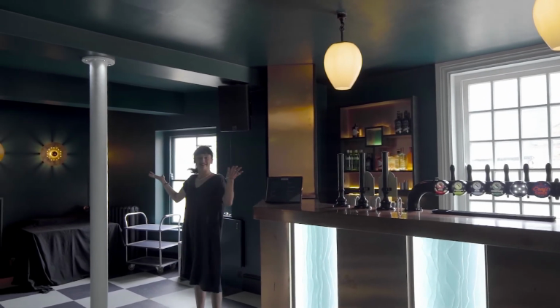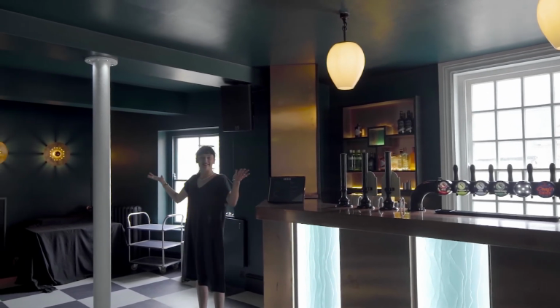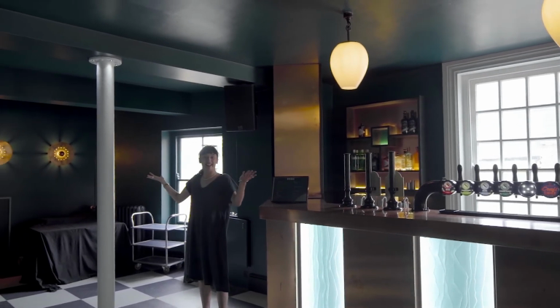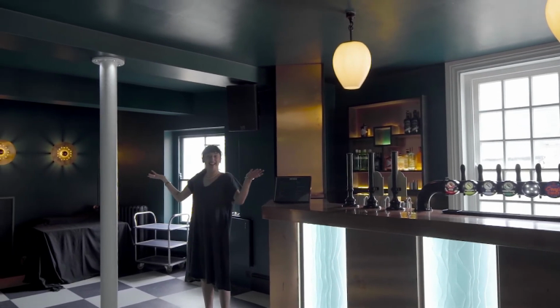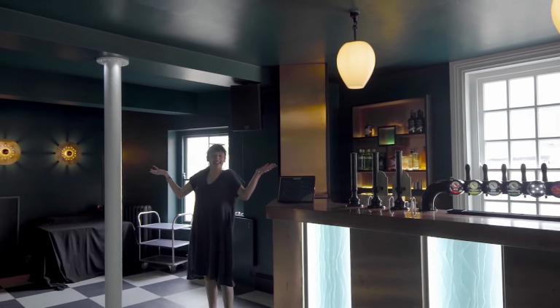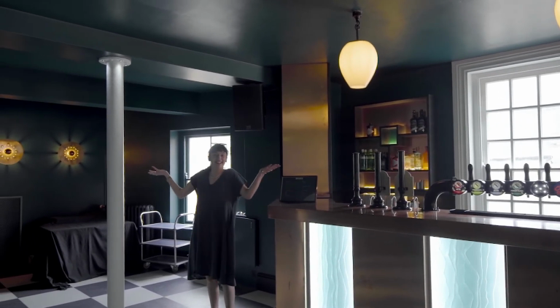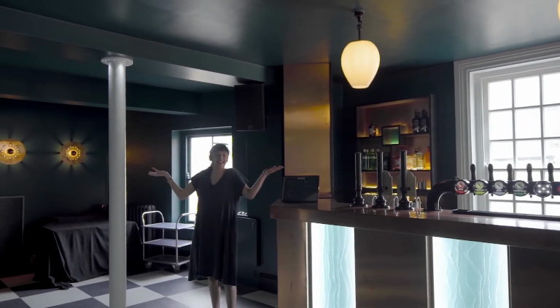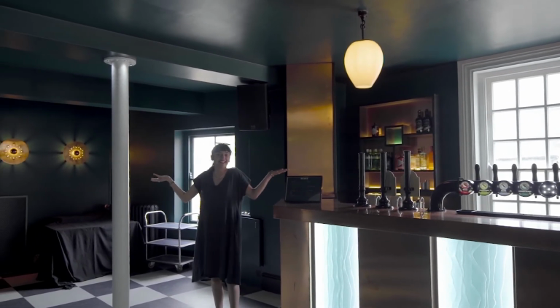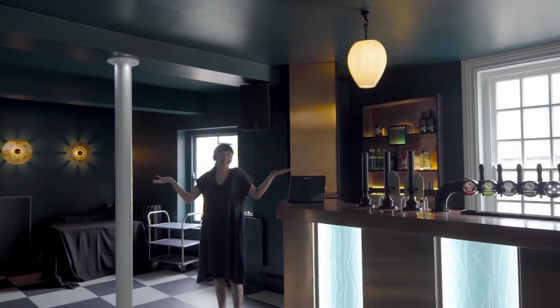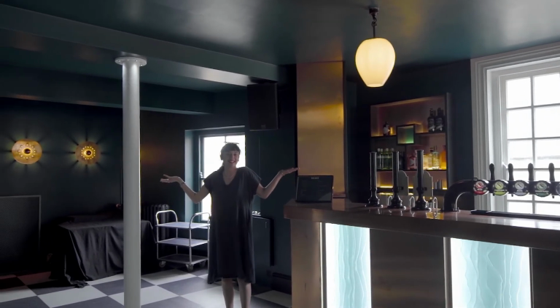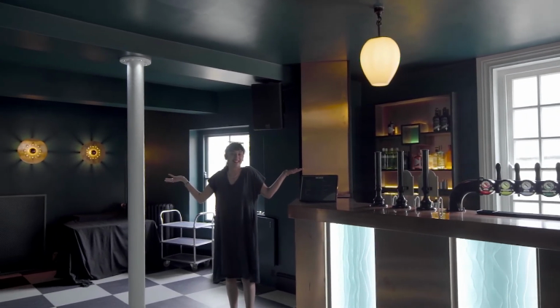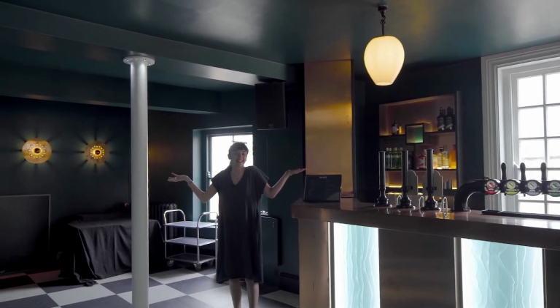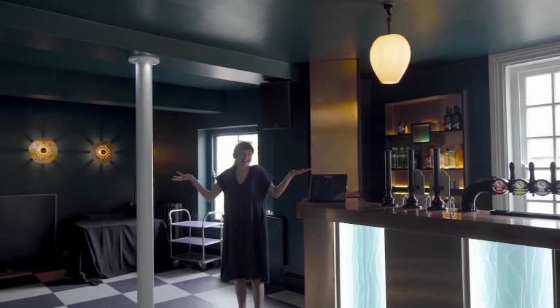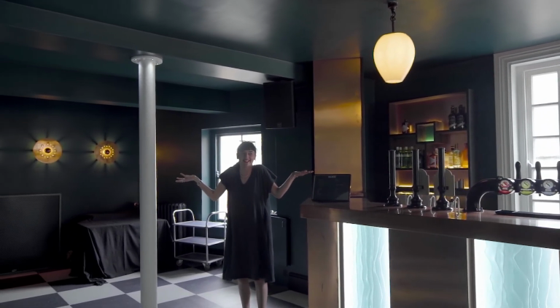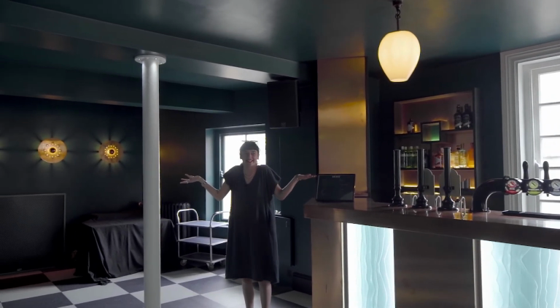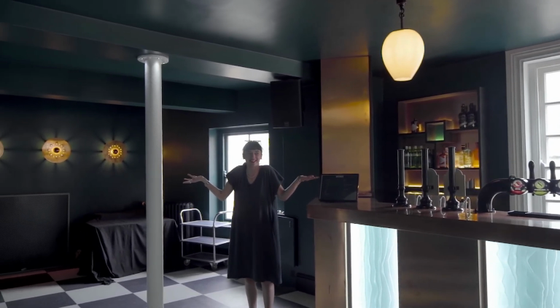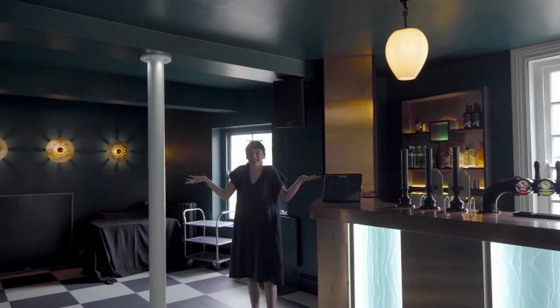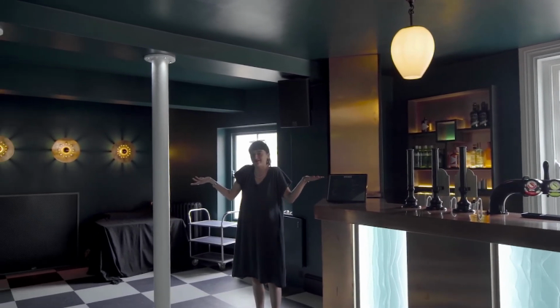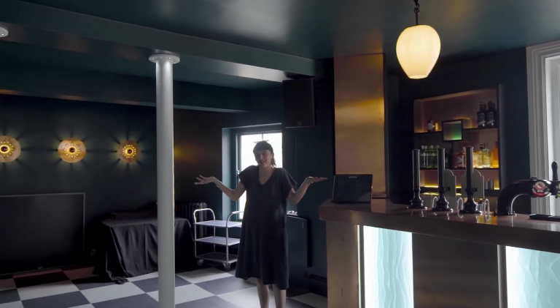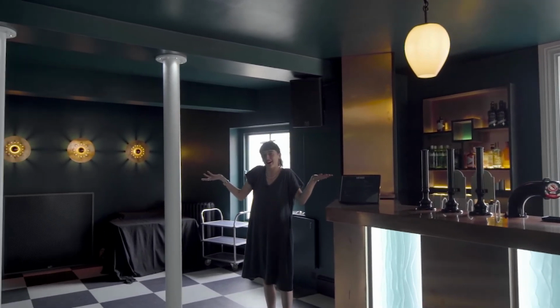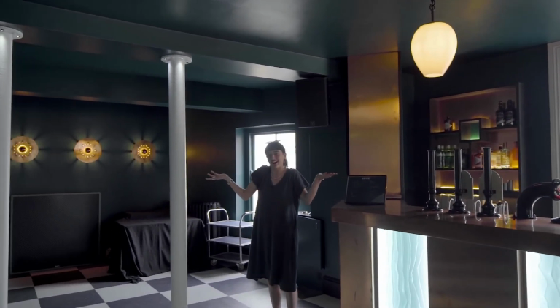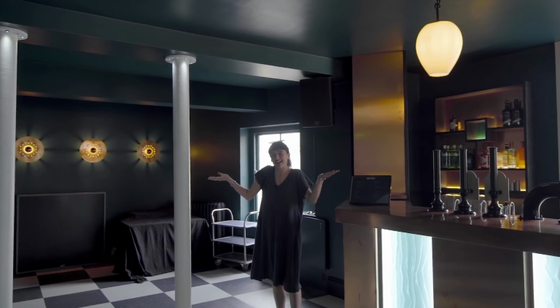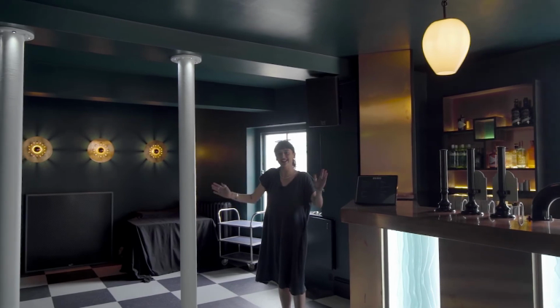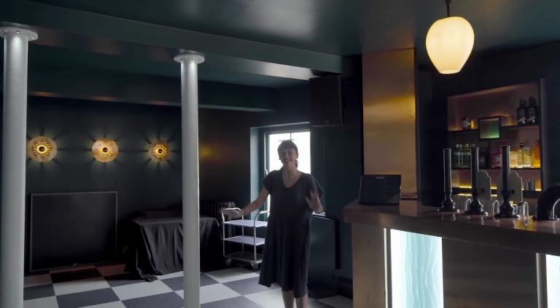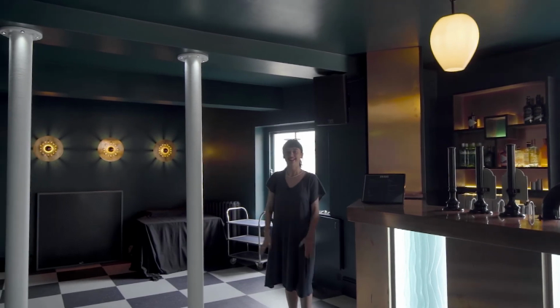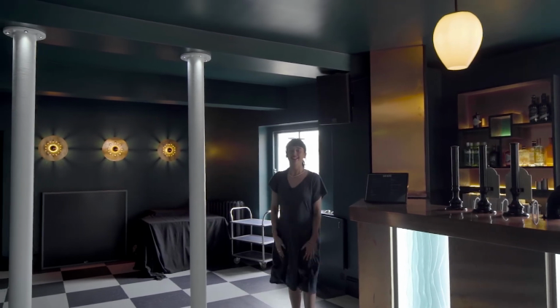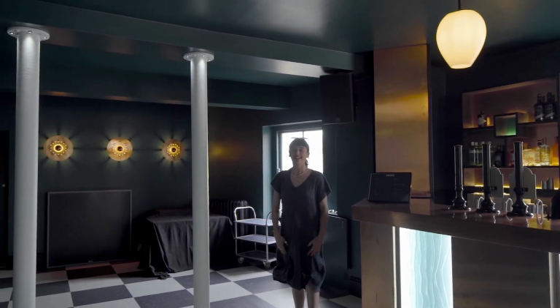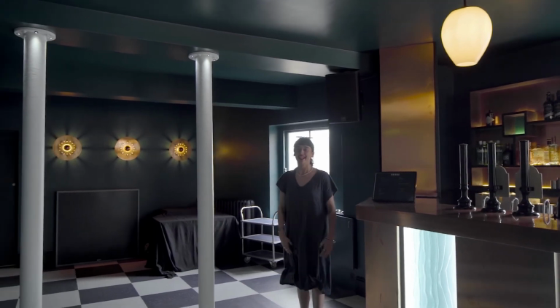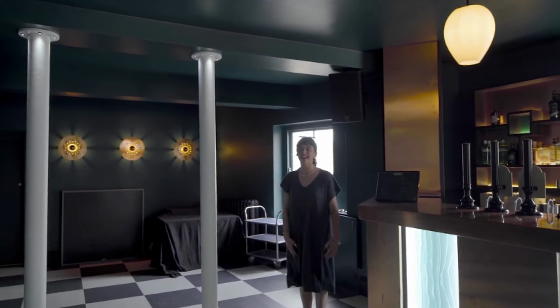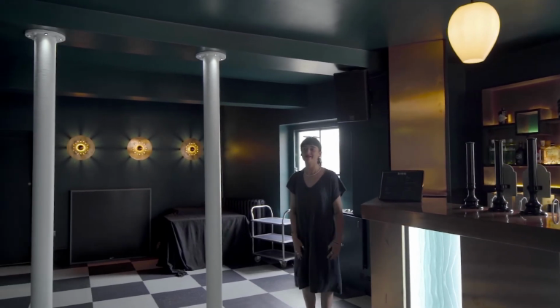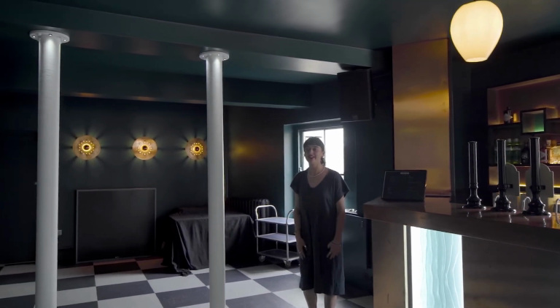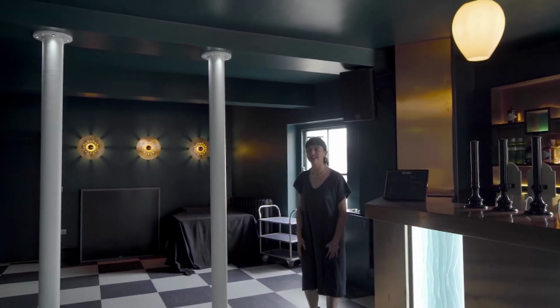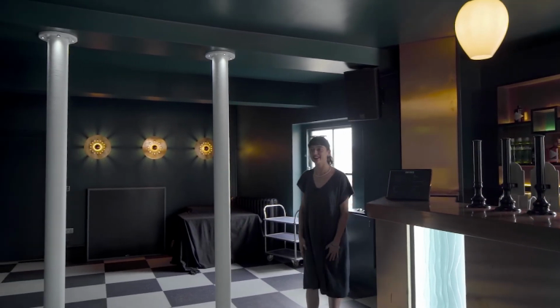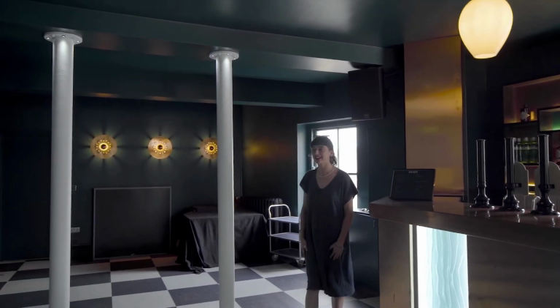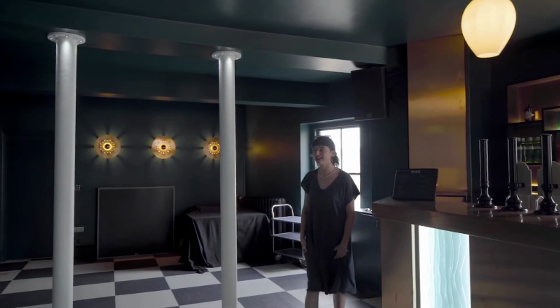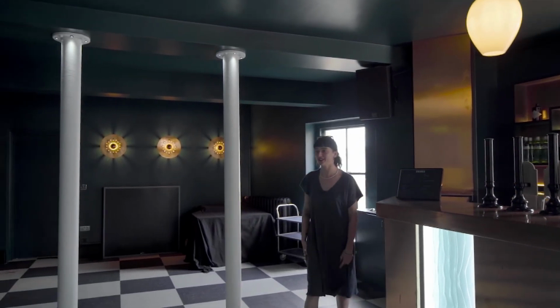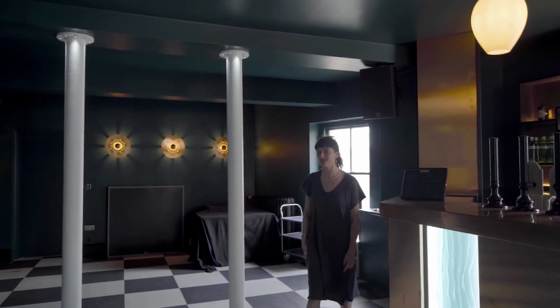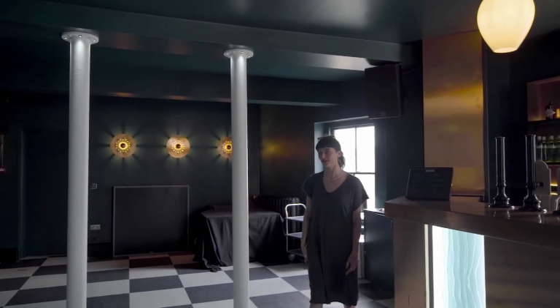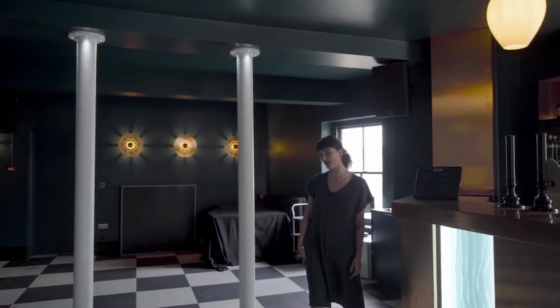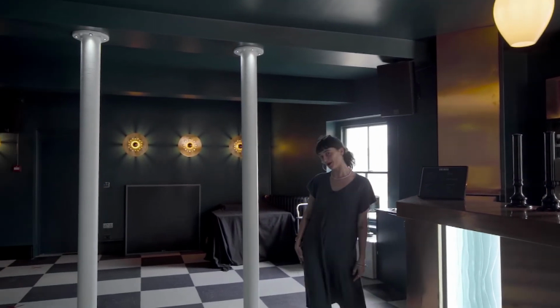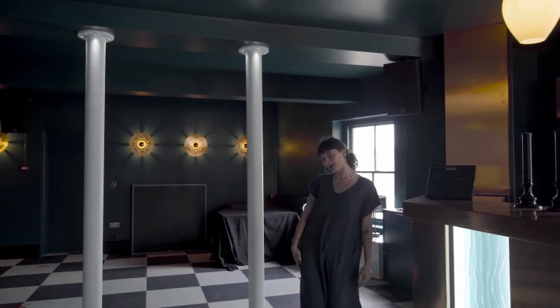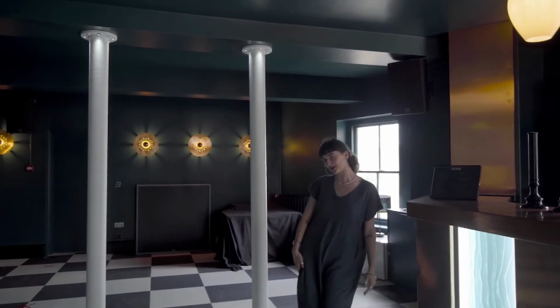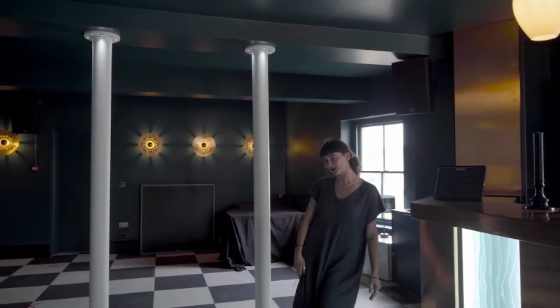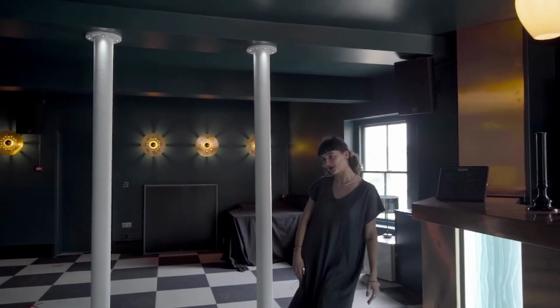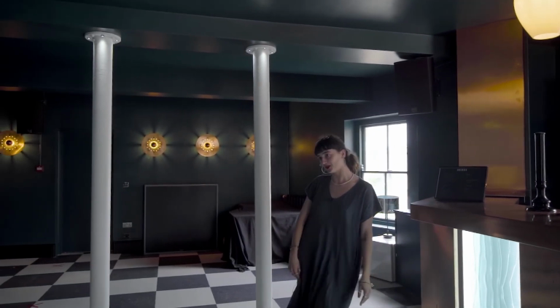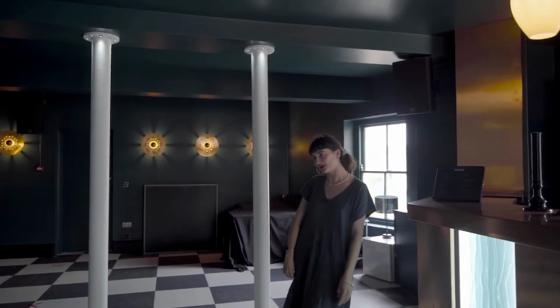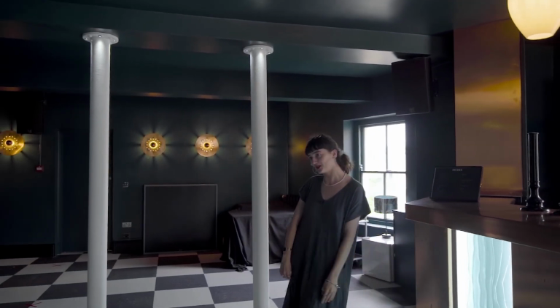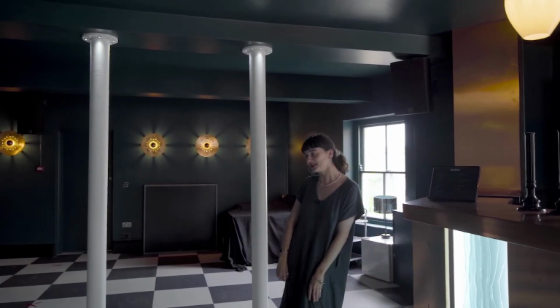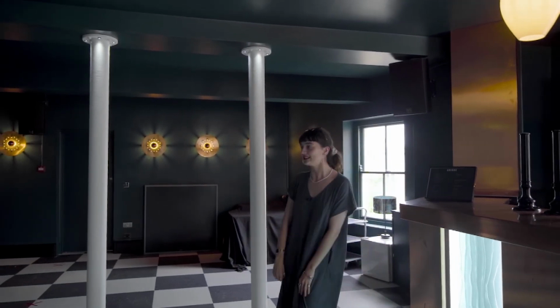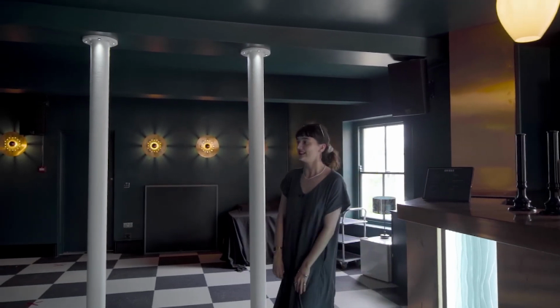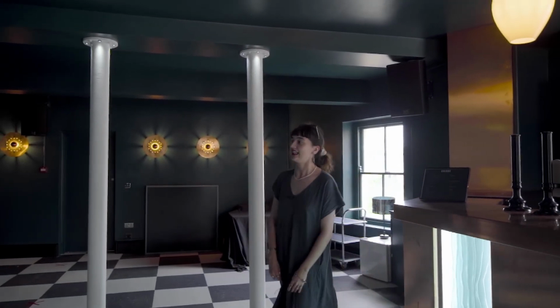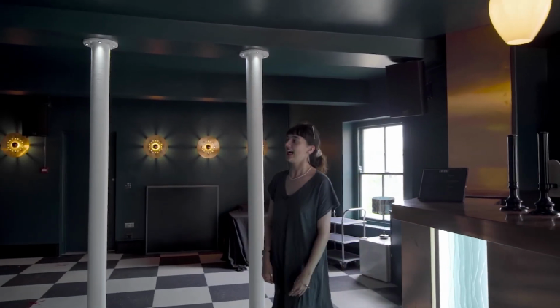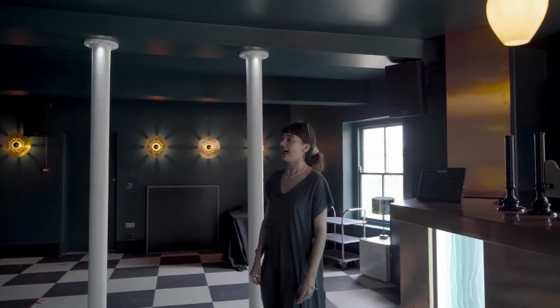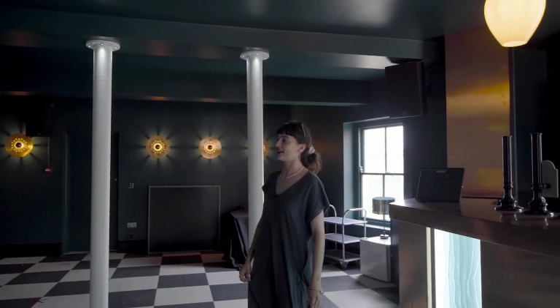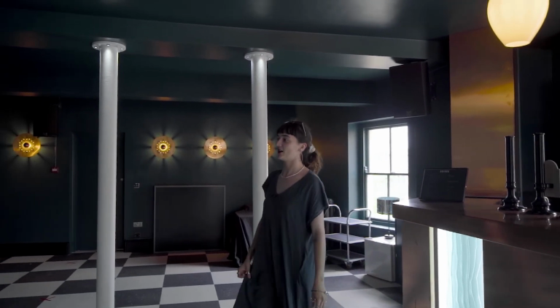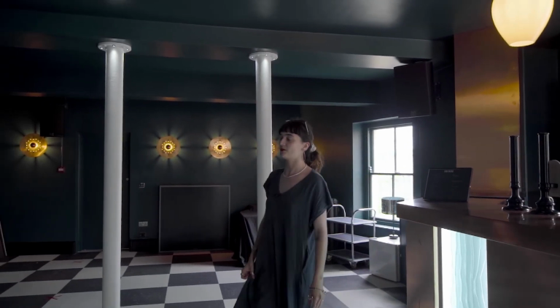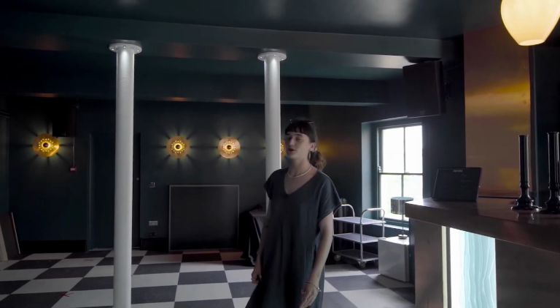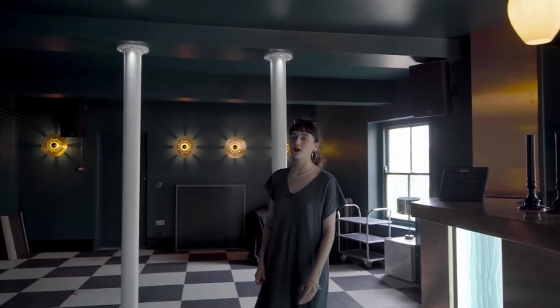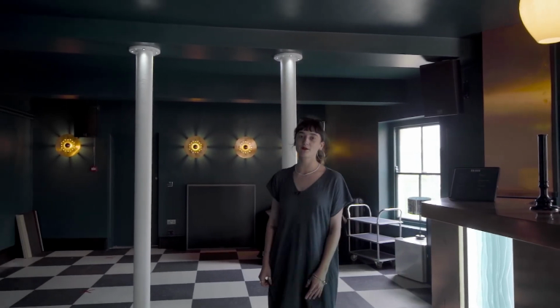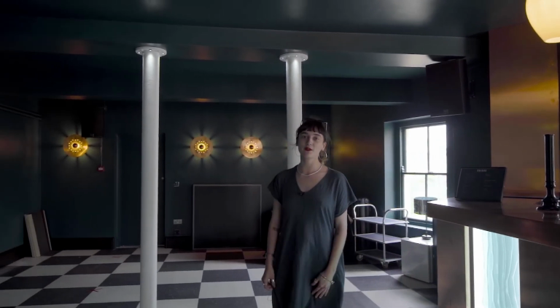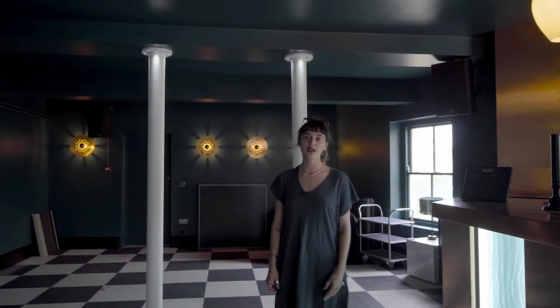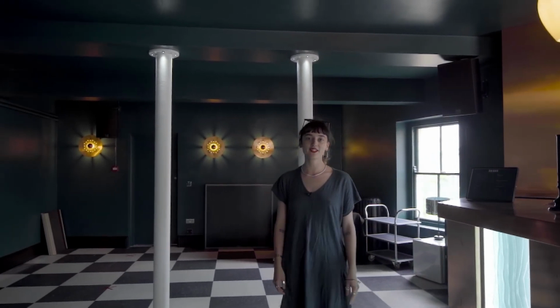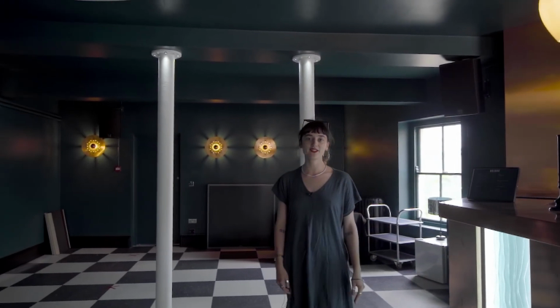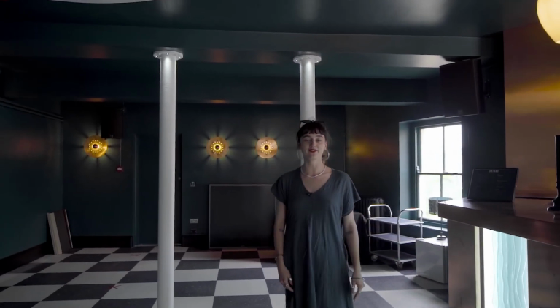Yeah, this is the new bar. Thank you for coming on a tour and hope to welcome you here soon.